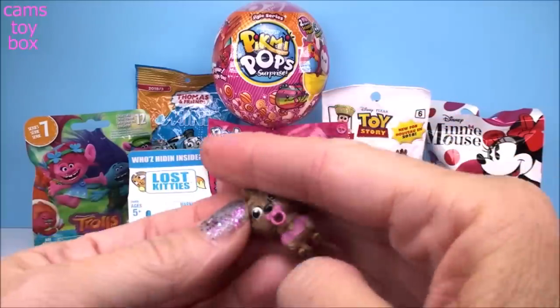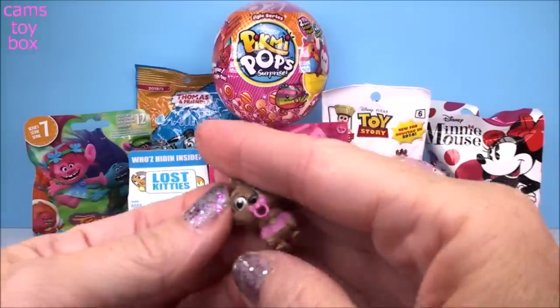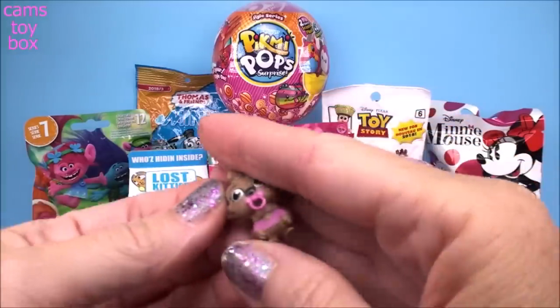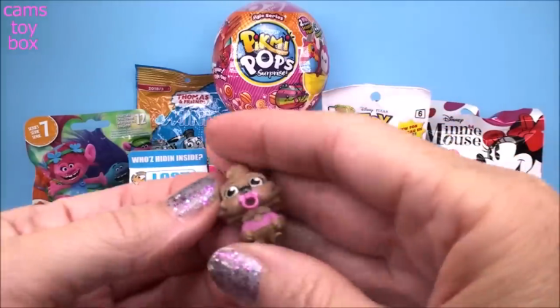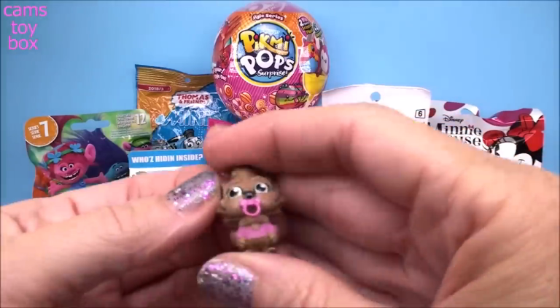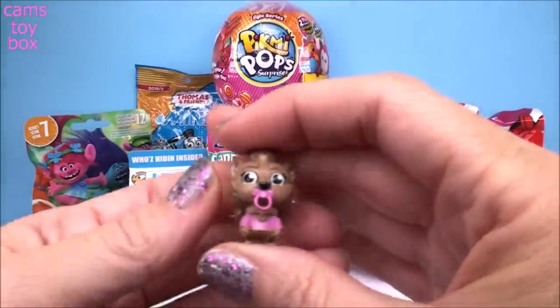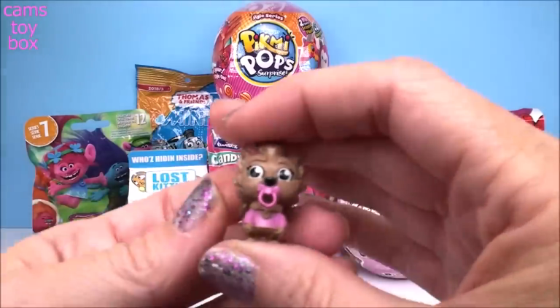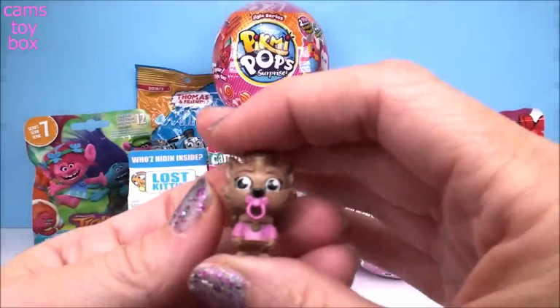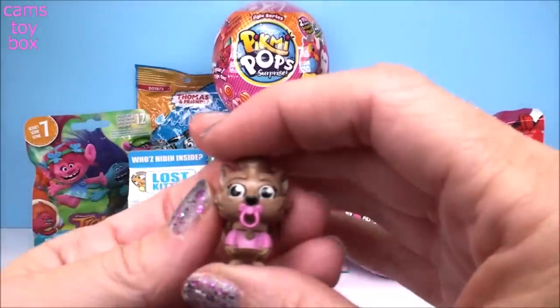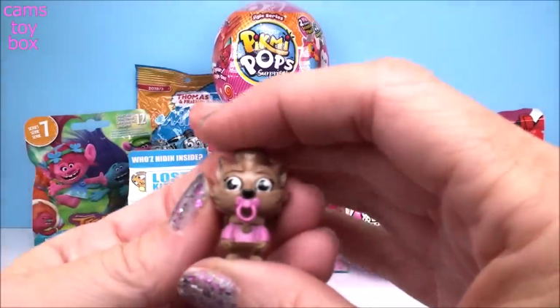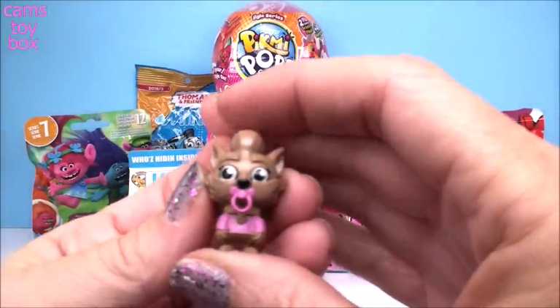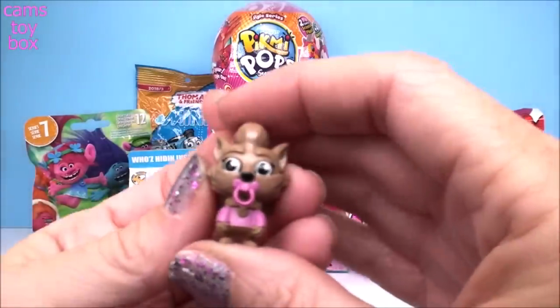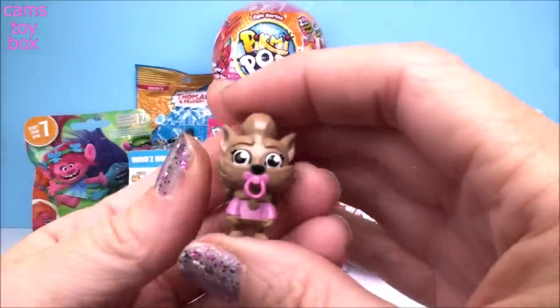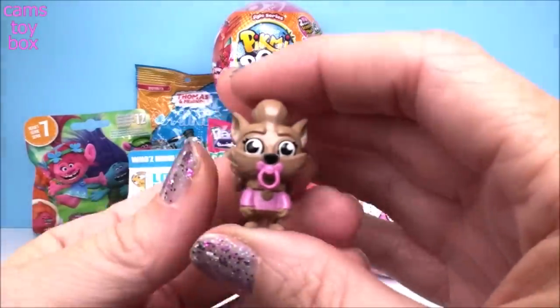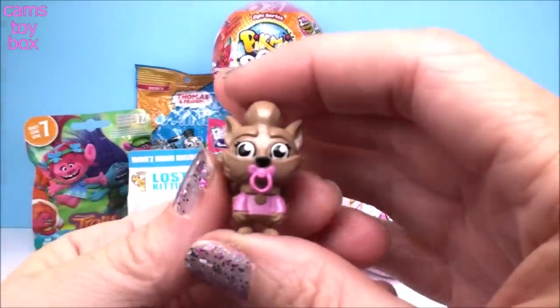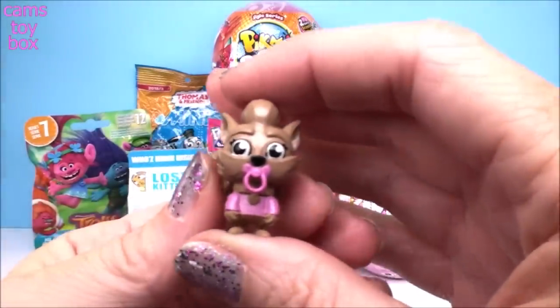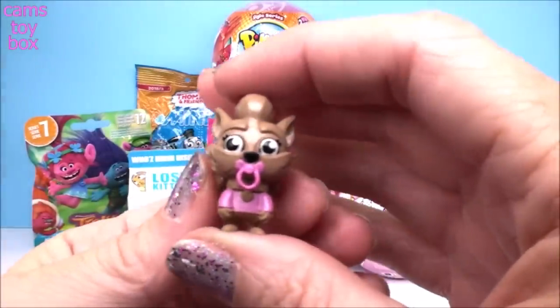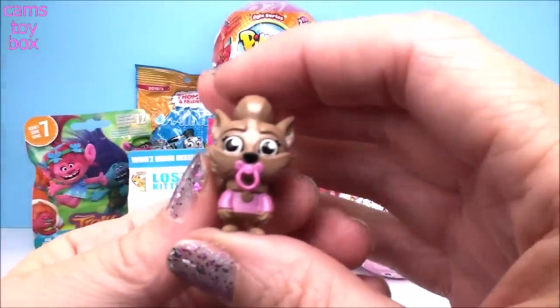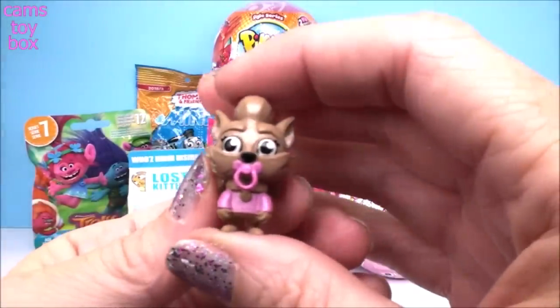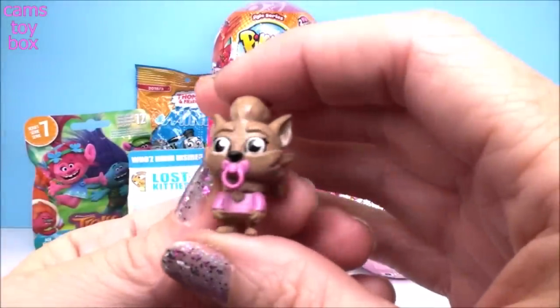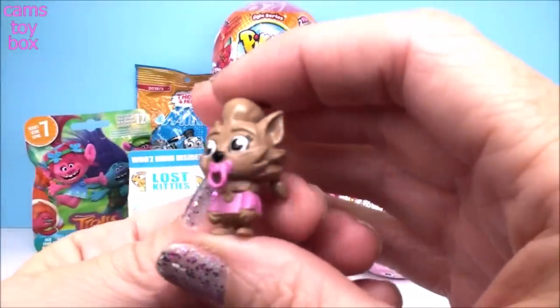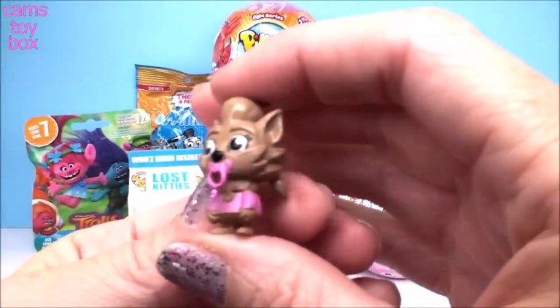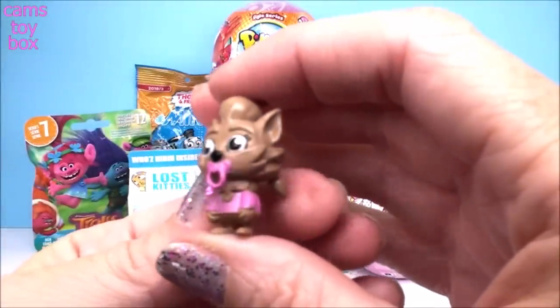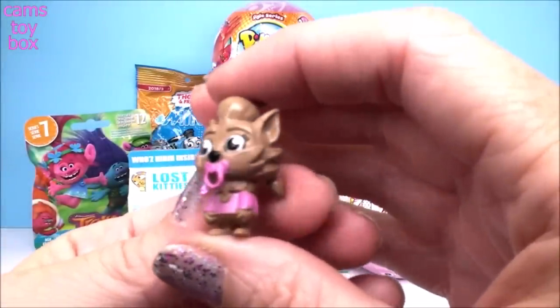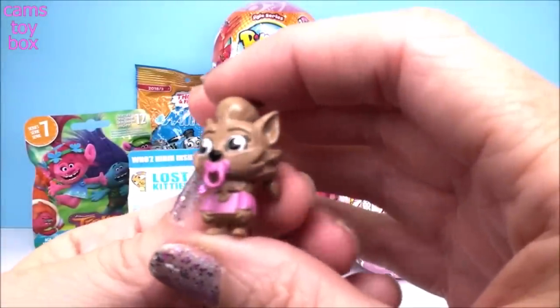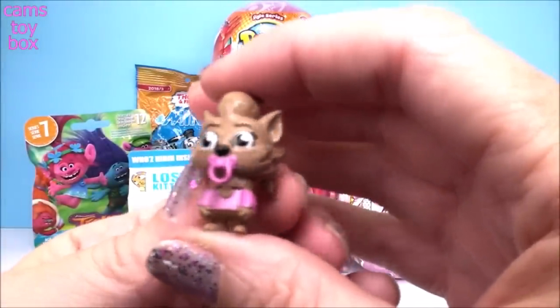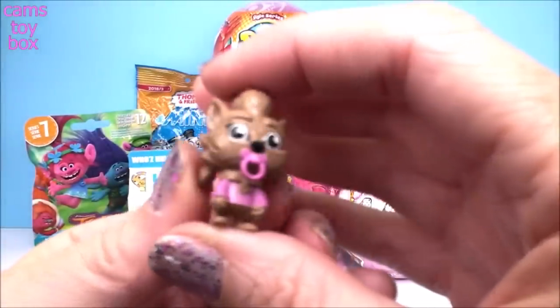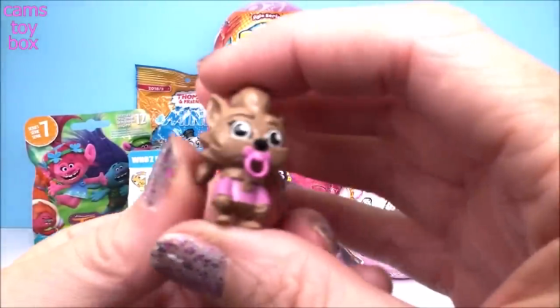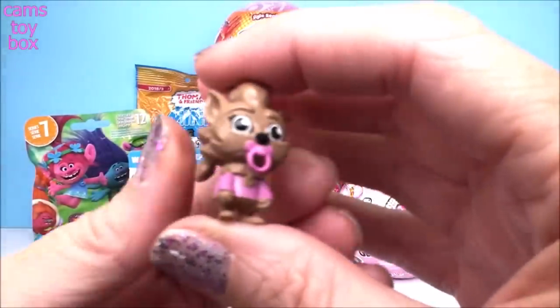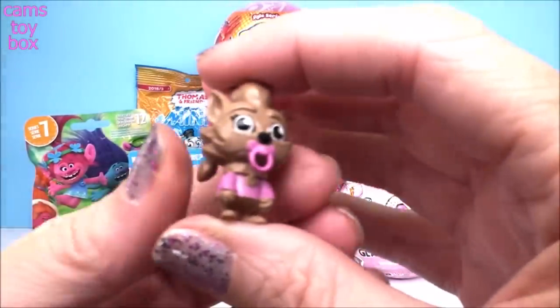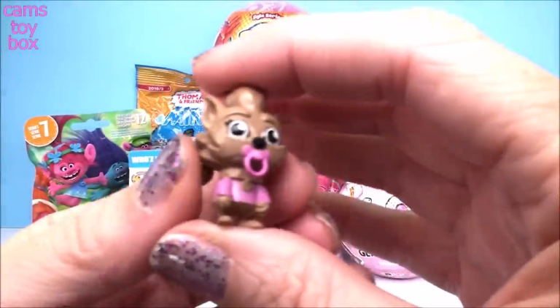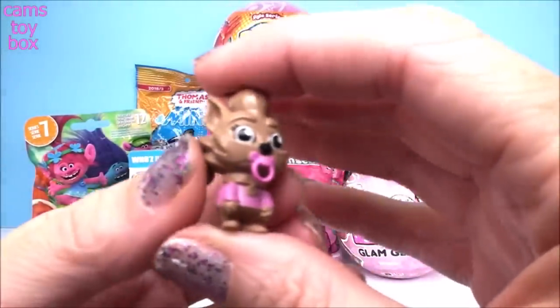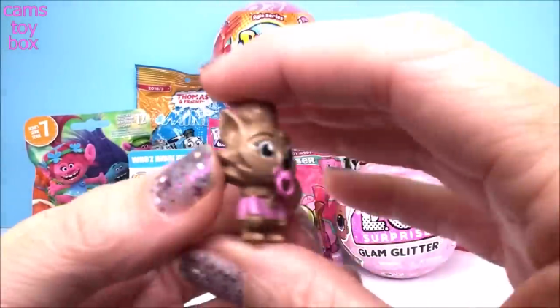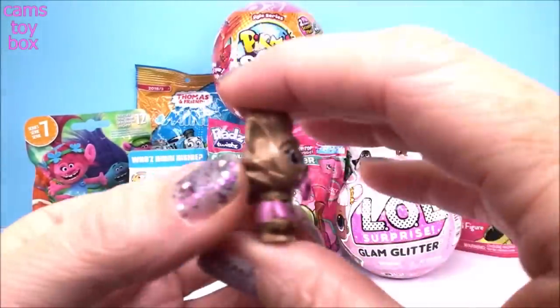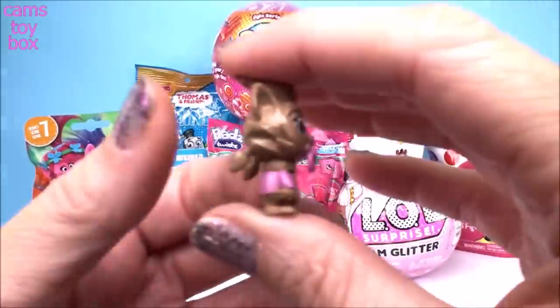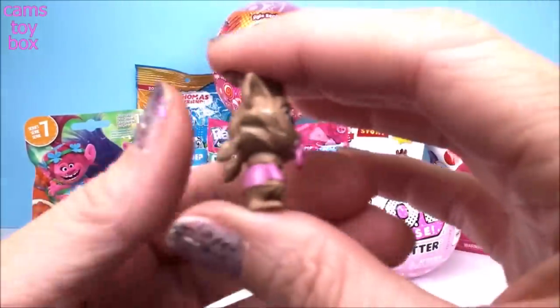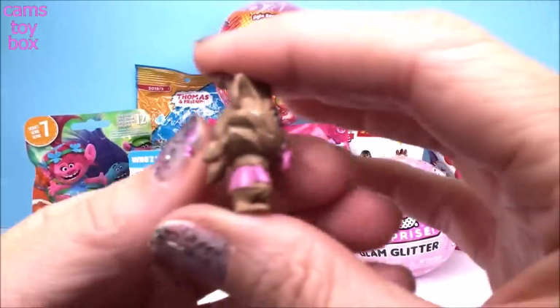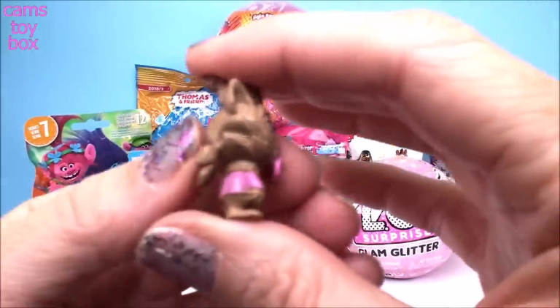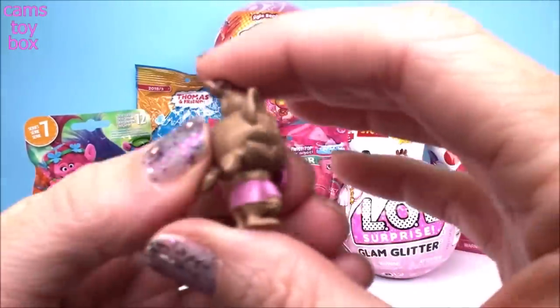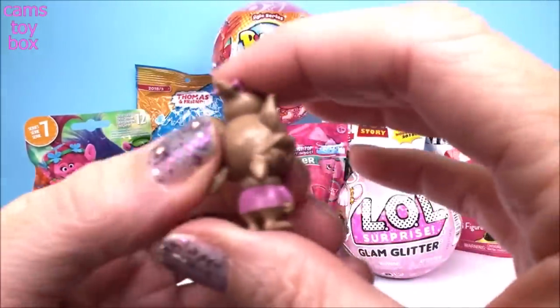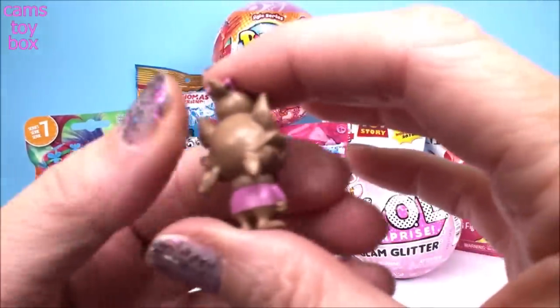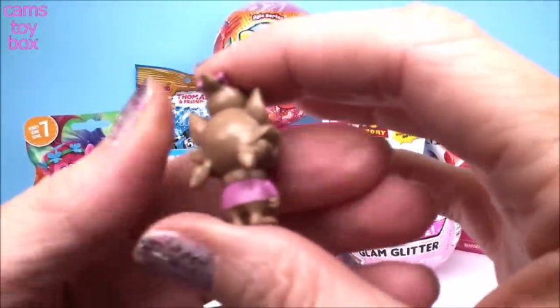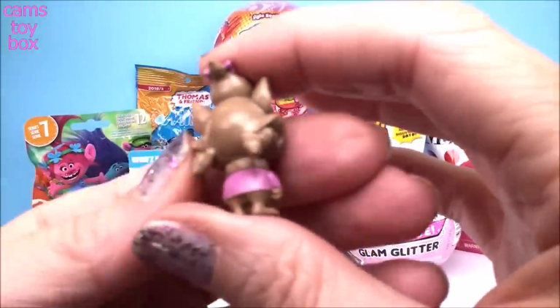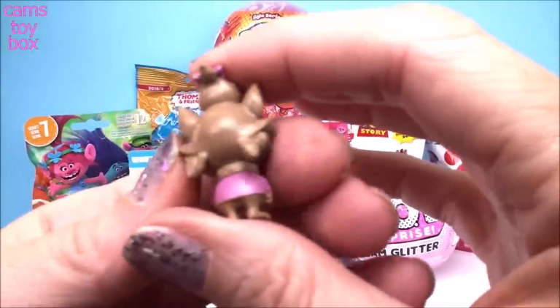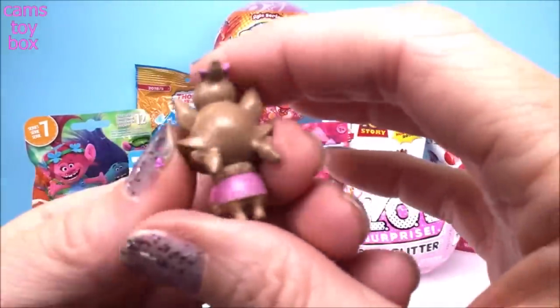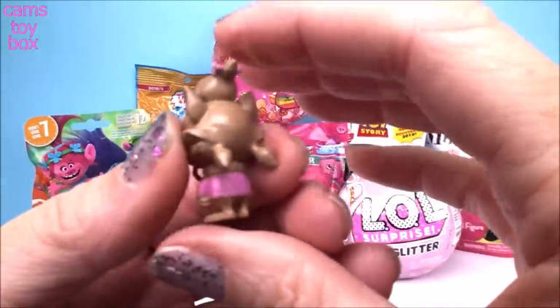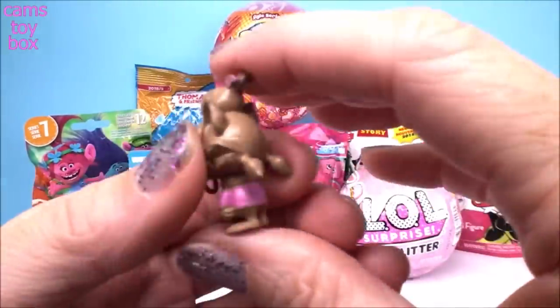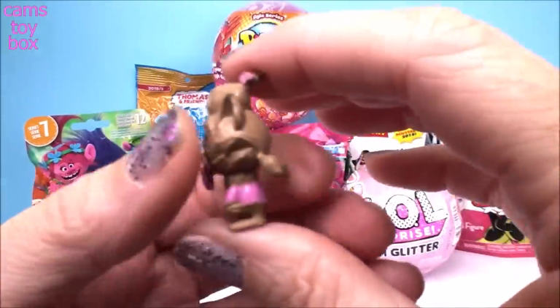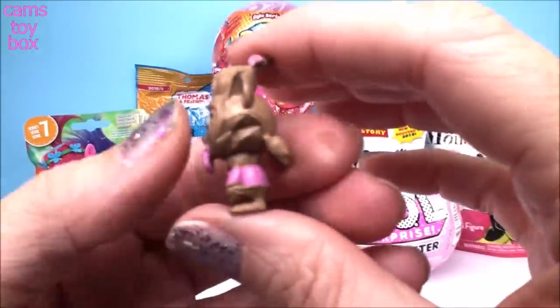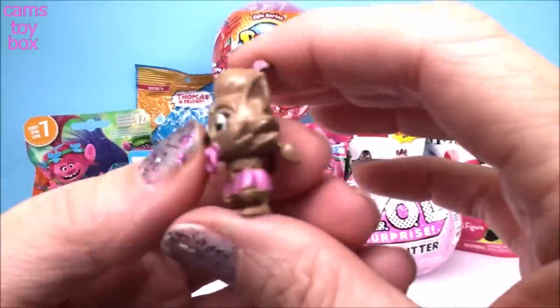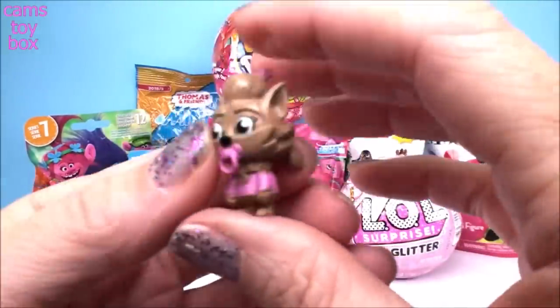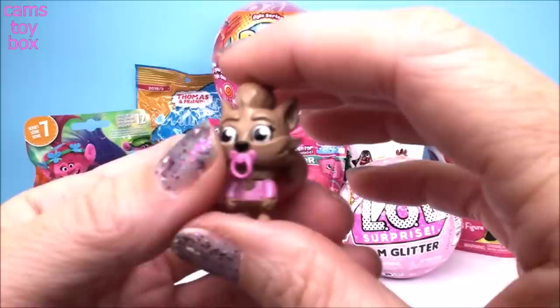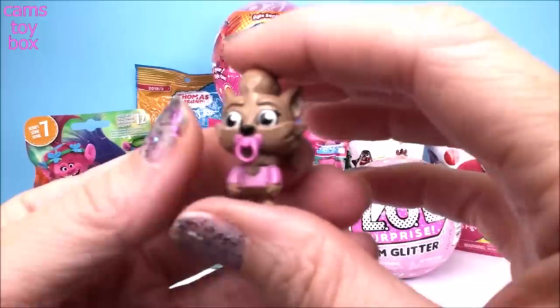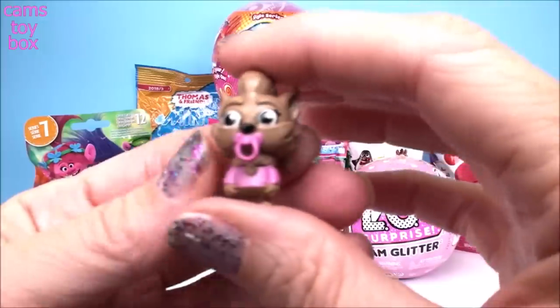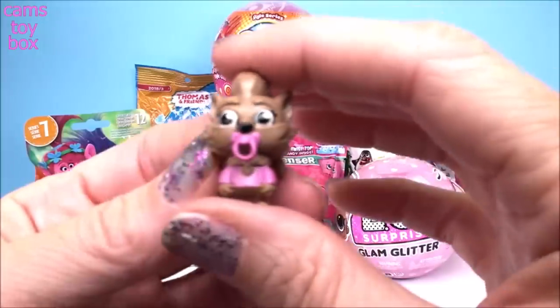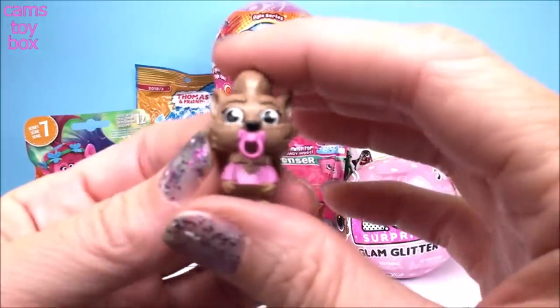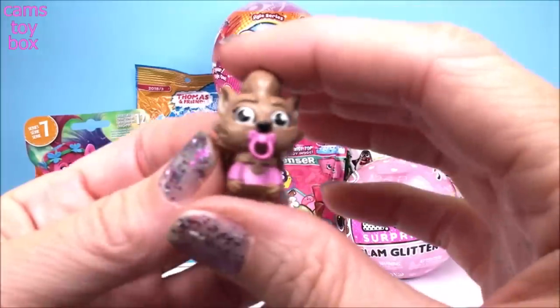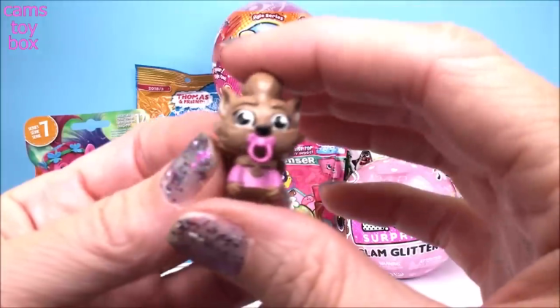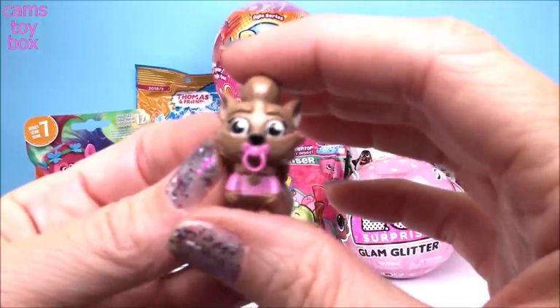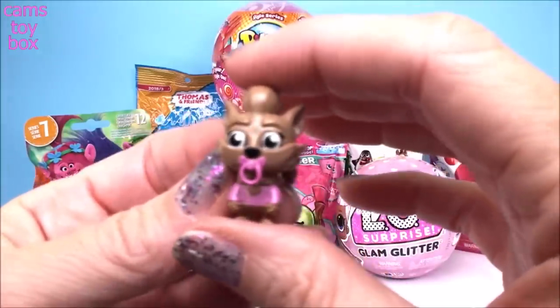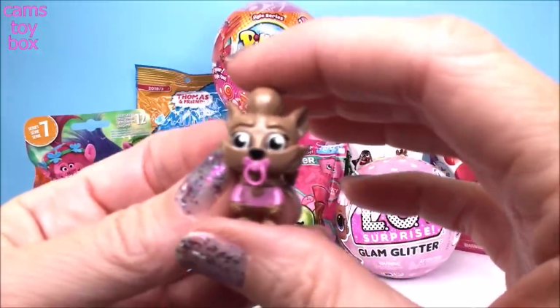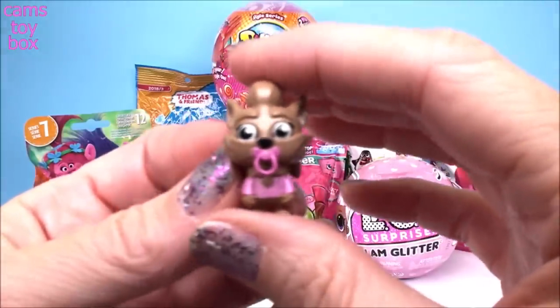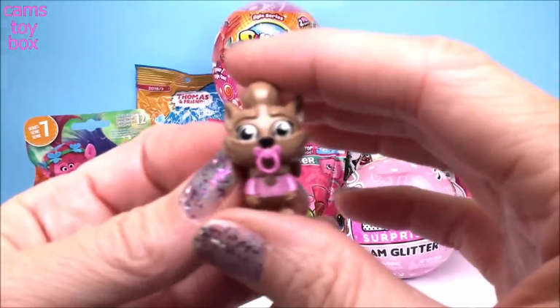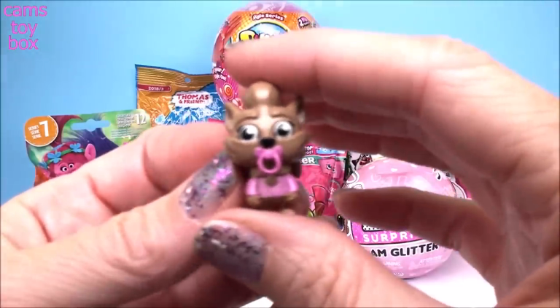We got Winnie! Look how cute she is — she has a little pacifier in her mouth. Absolutely adorable.